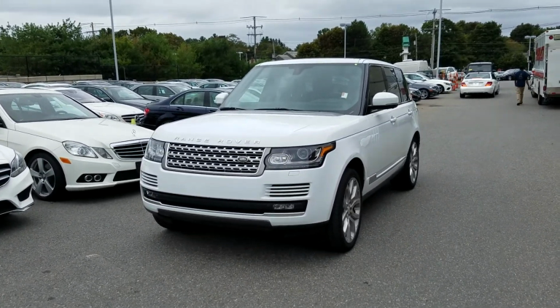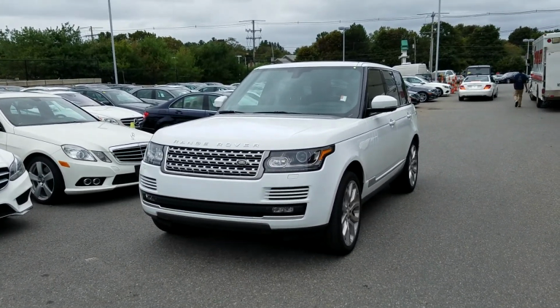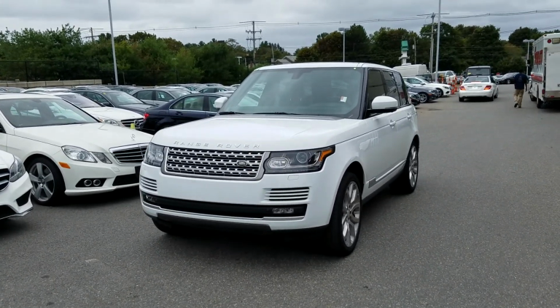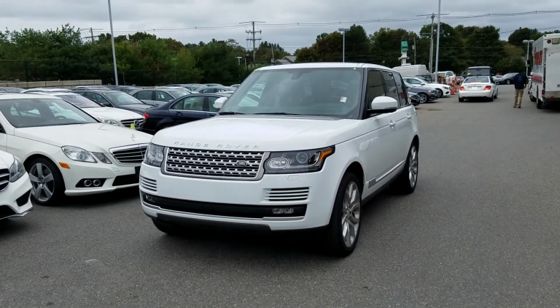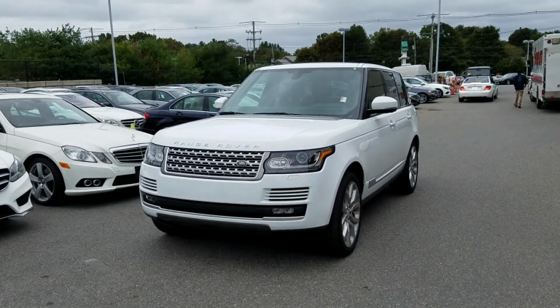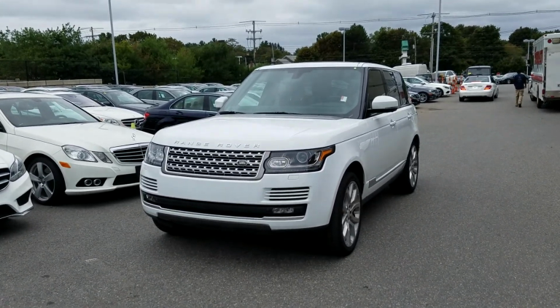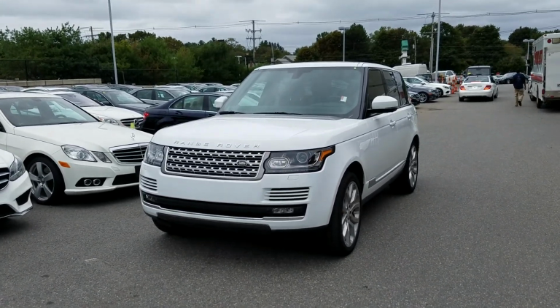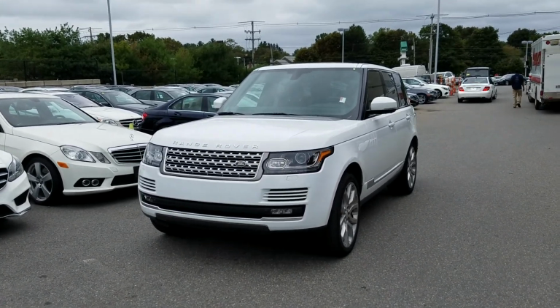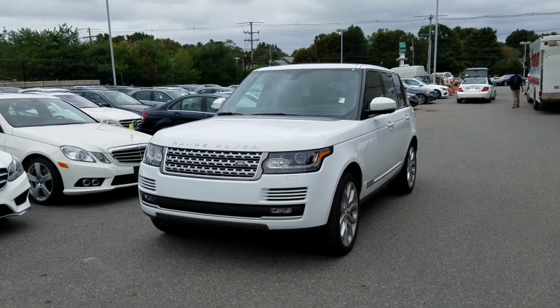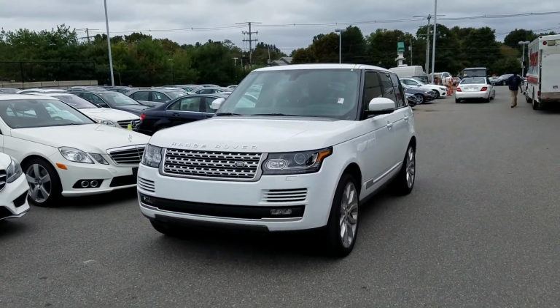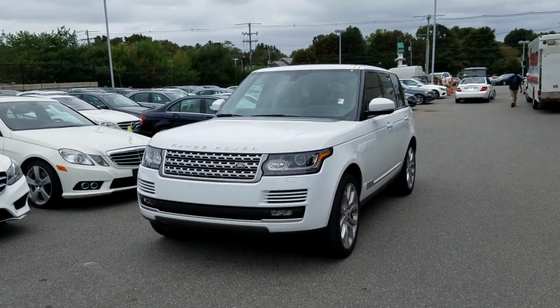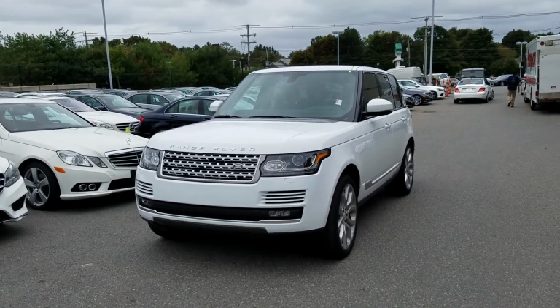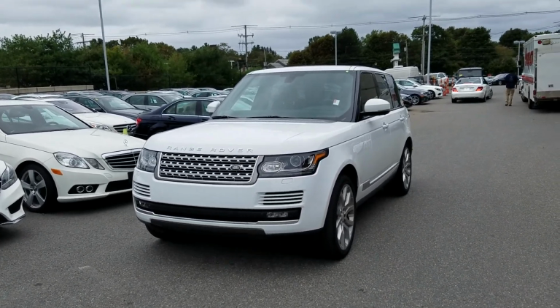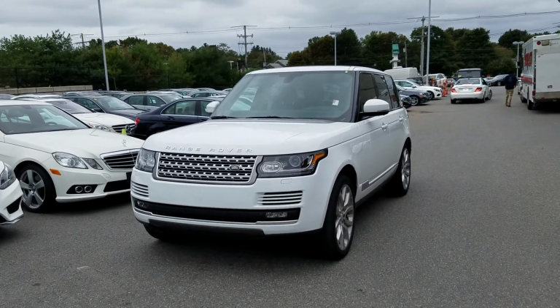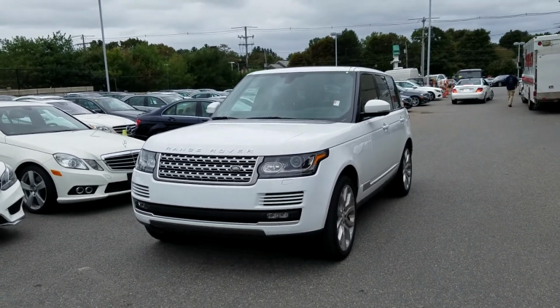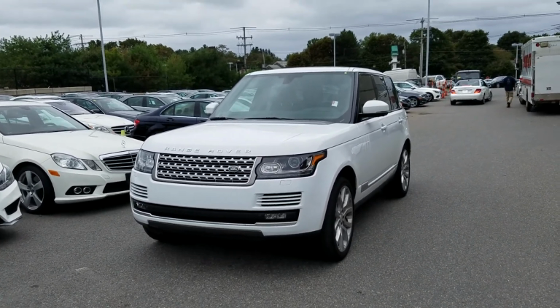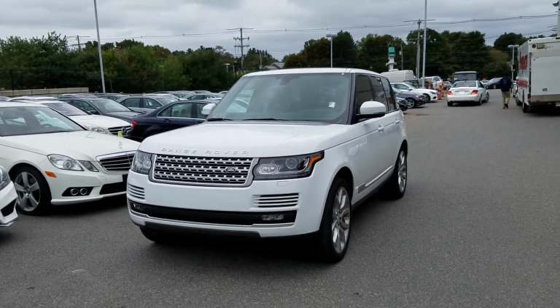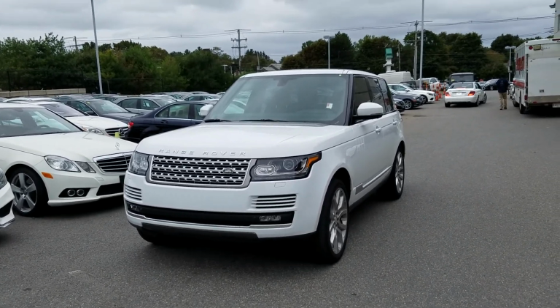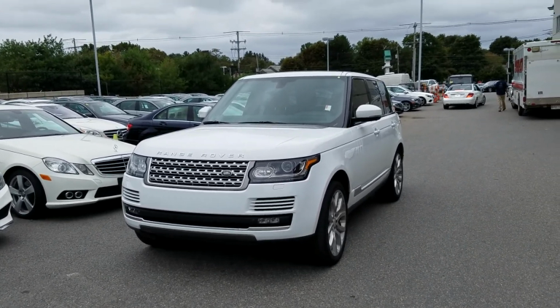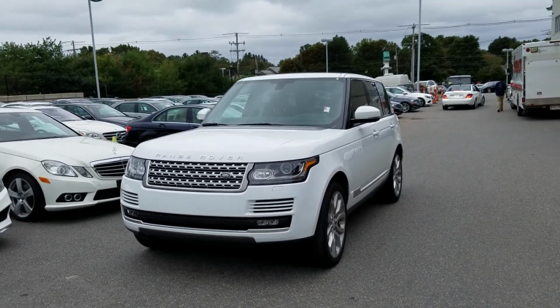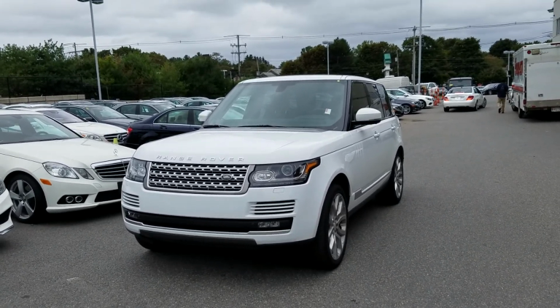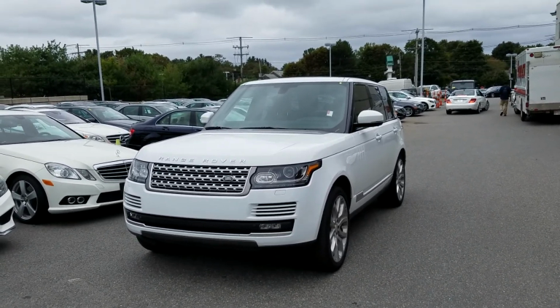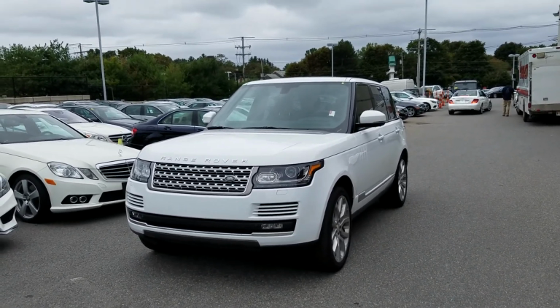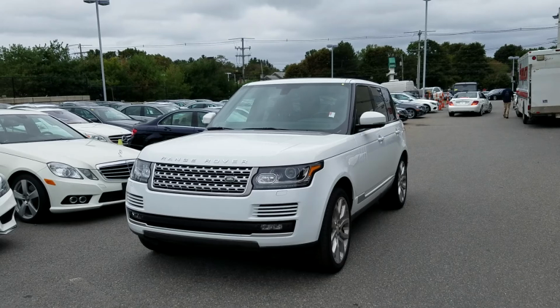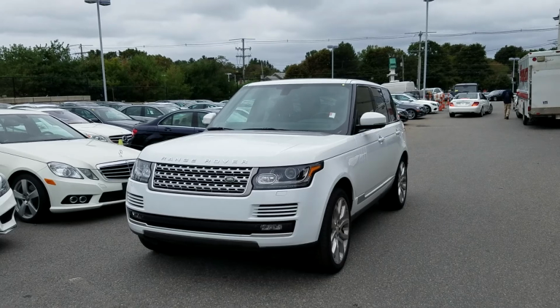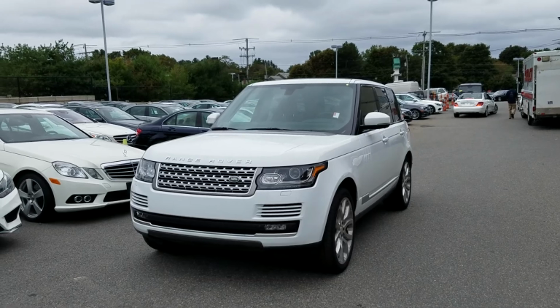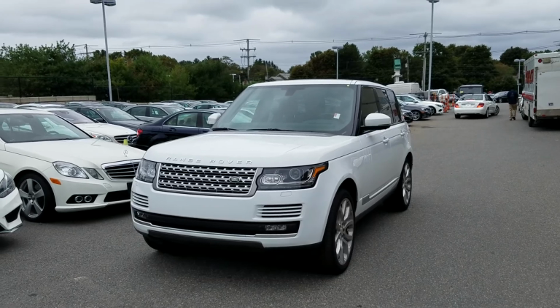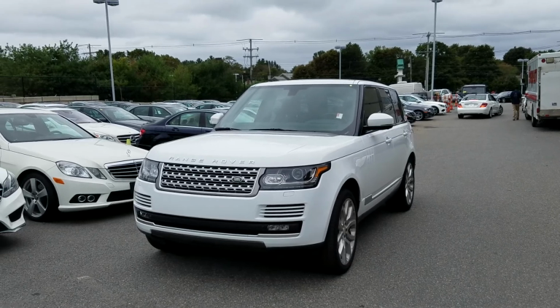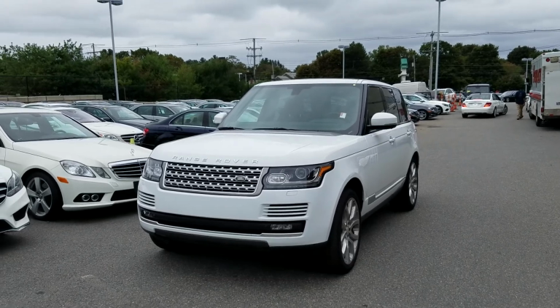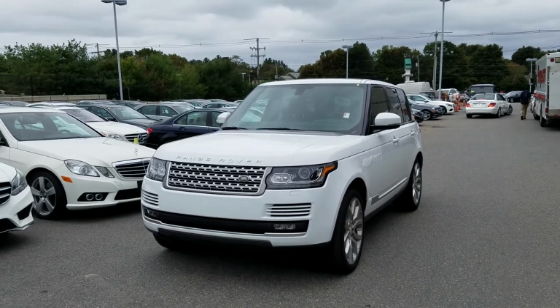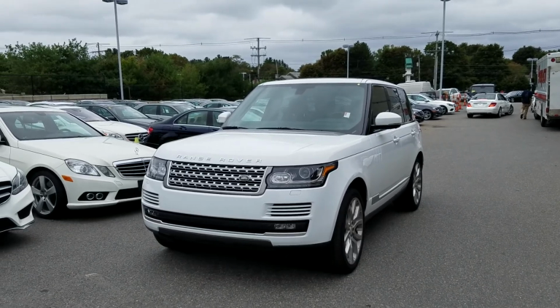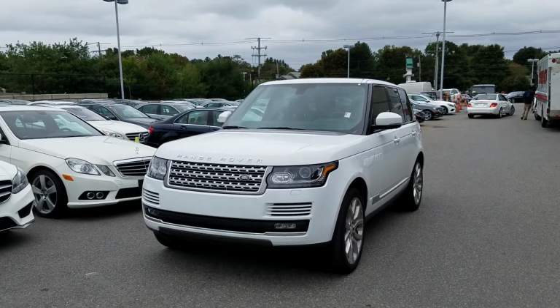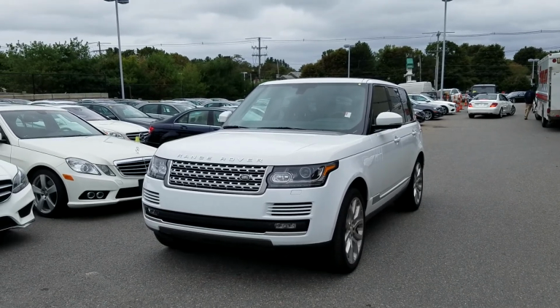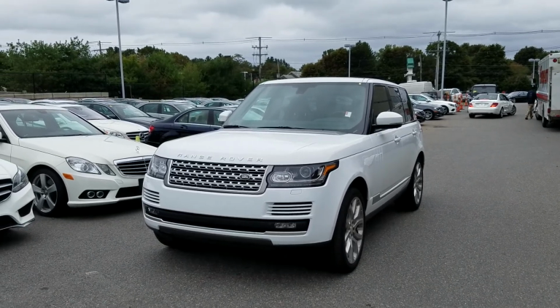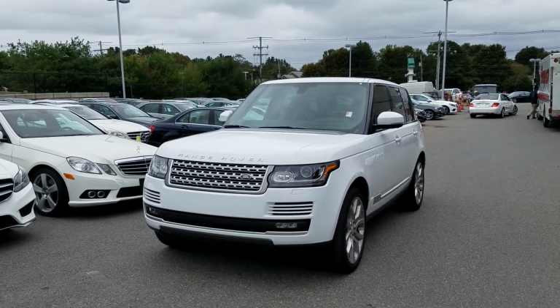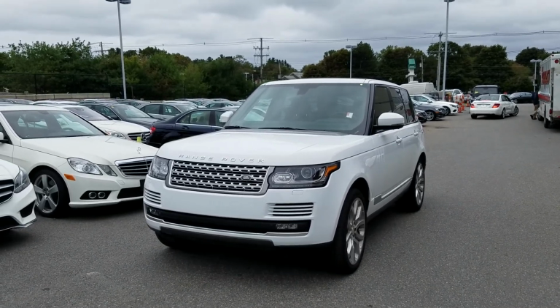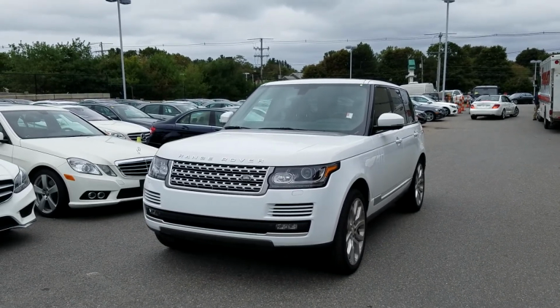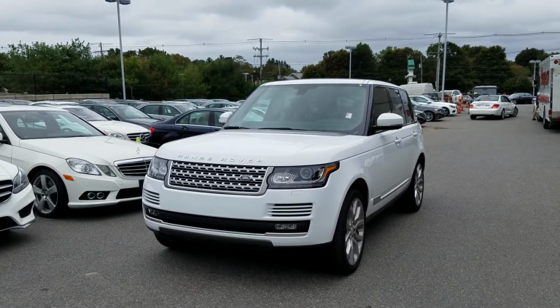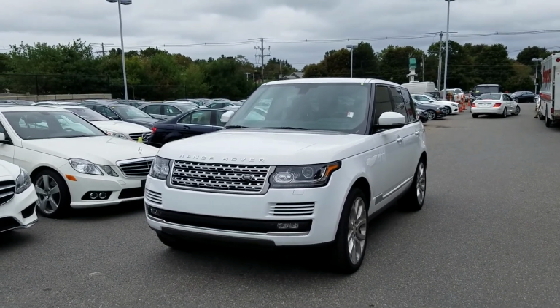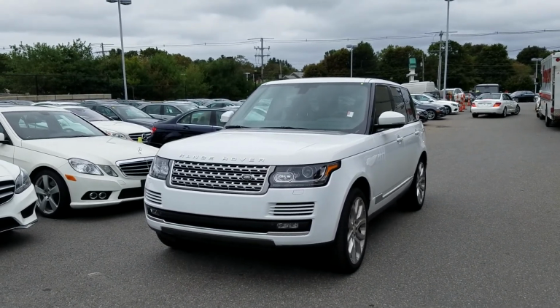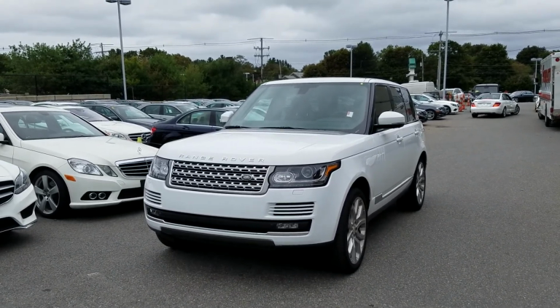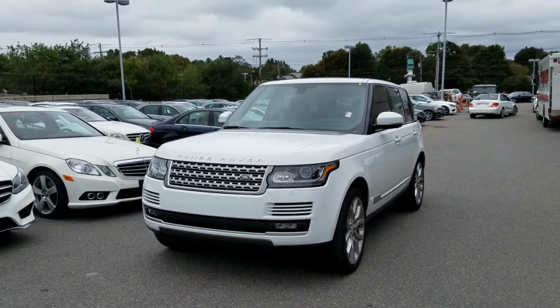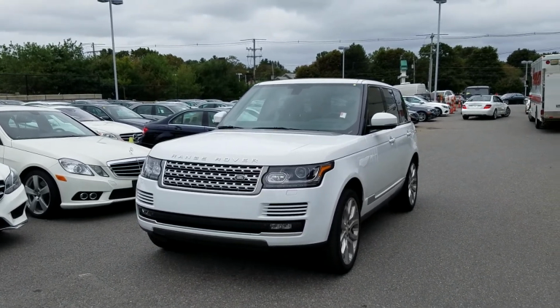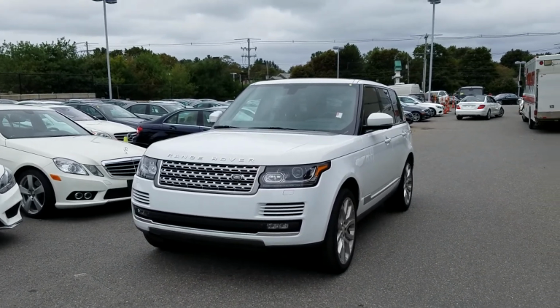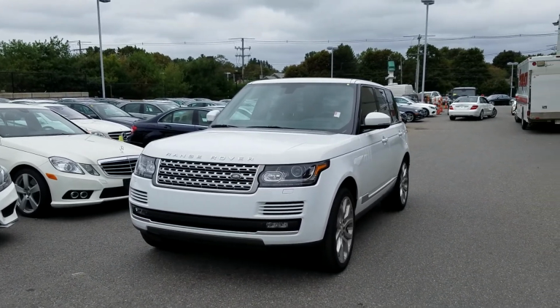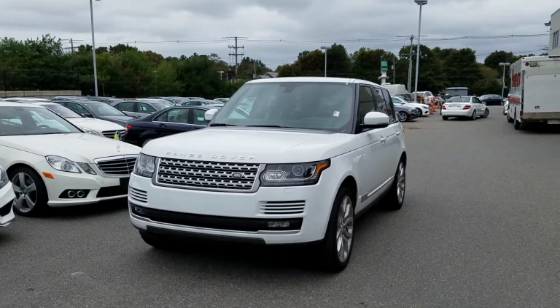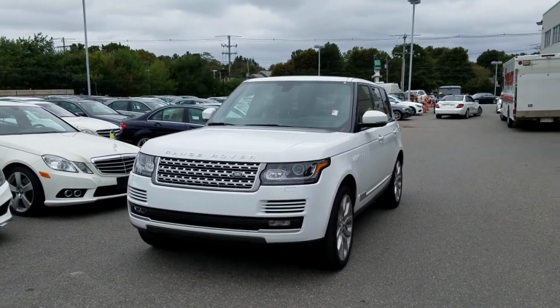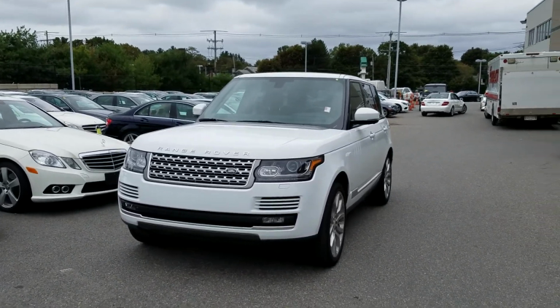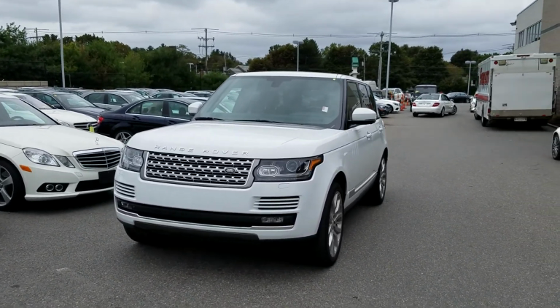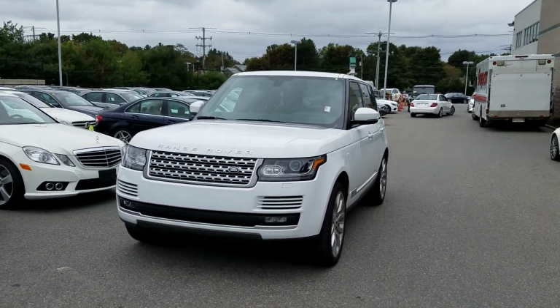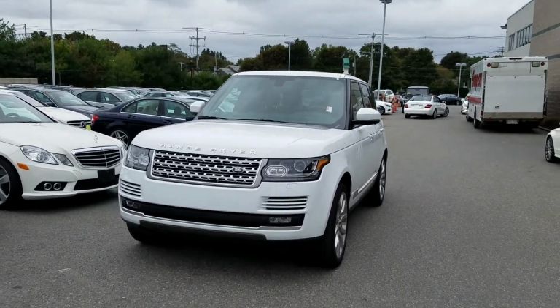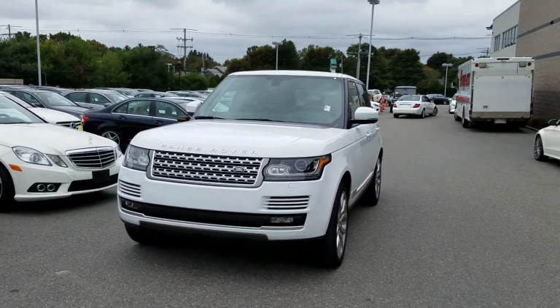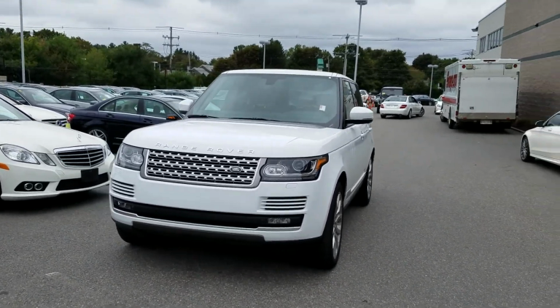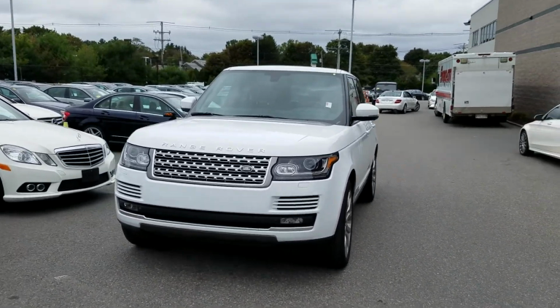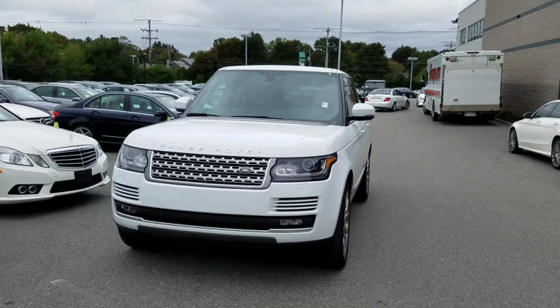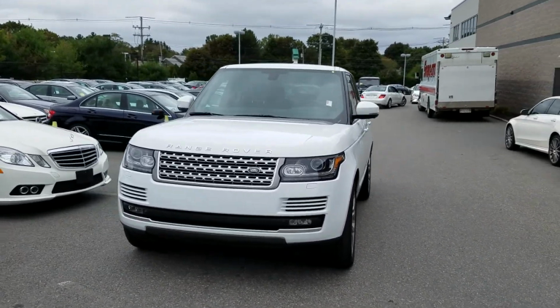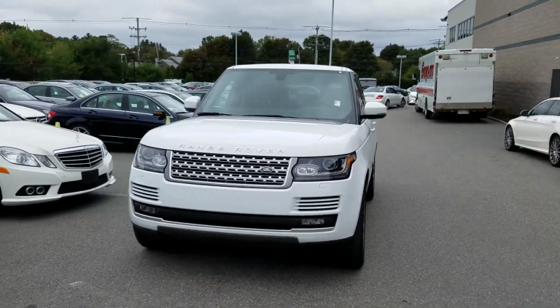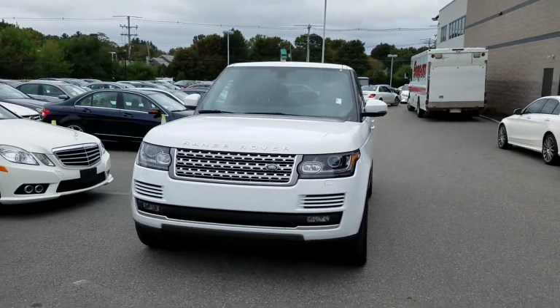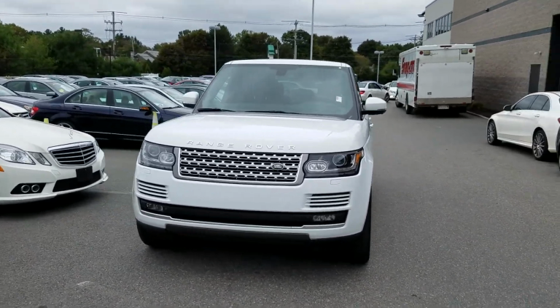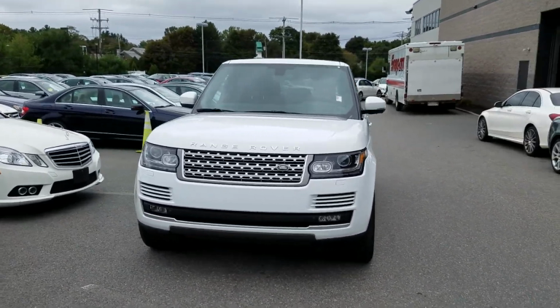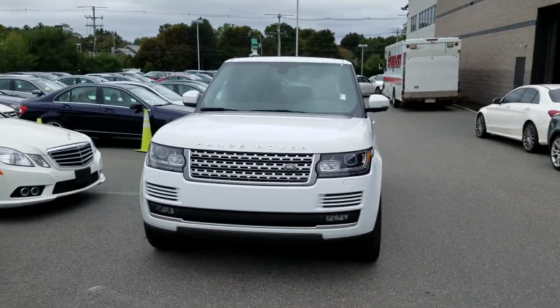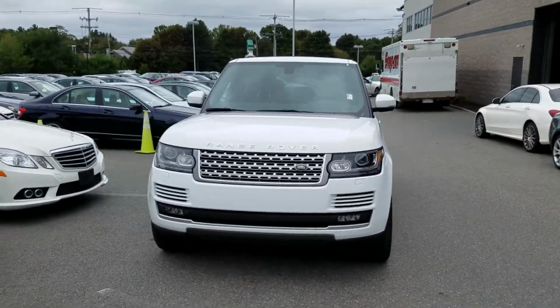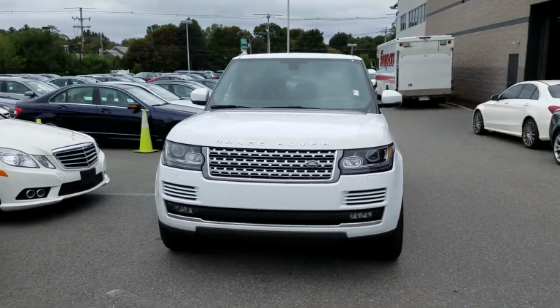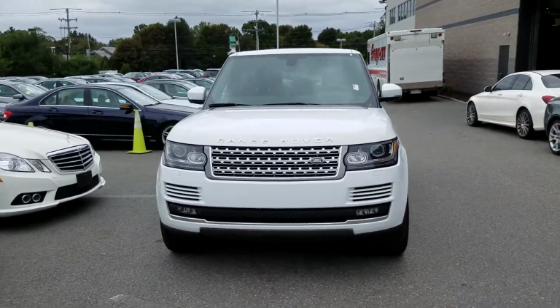Hello Scott, this is Mike over at Flagship with the 2014 Range Rover that you were looking into. I'm going to do a quick walk around the outside and show you some of the inside.